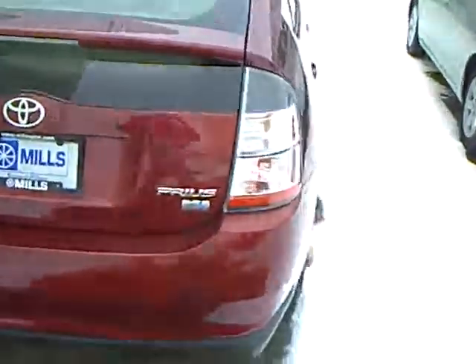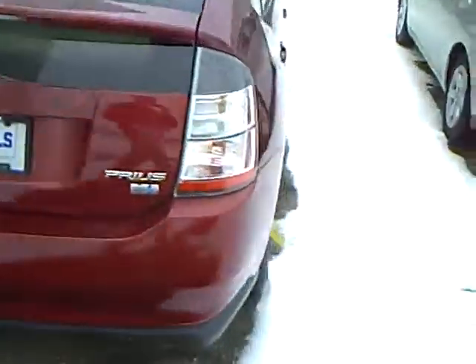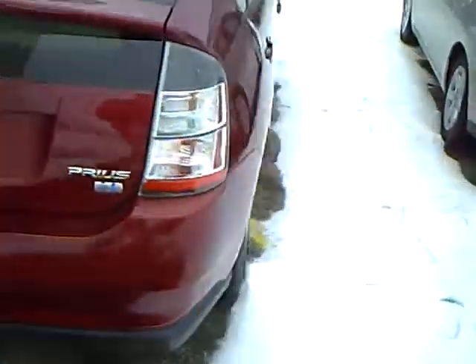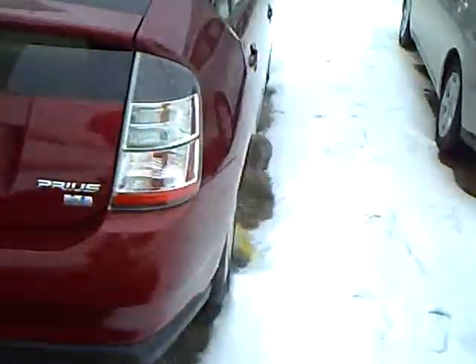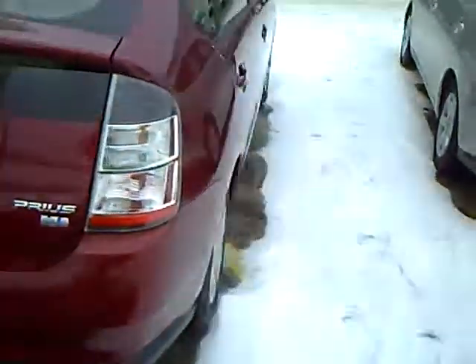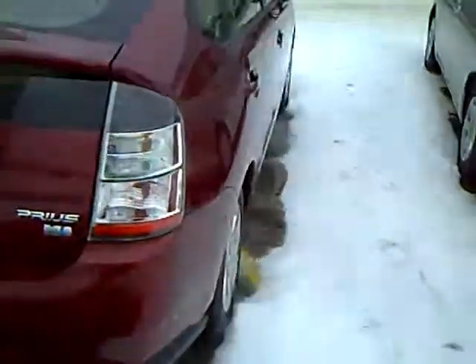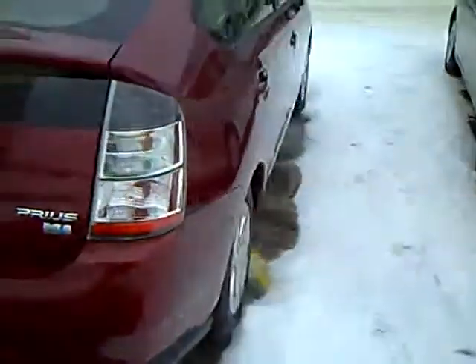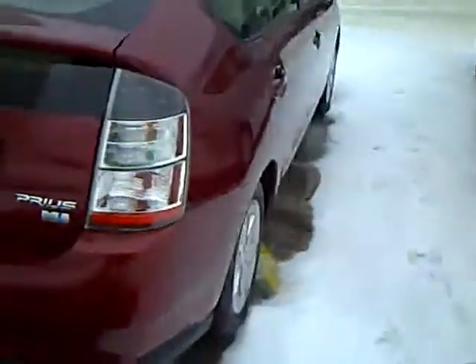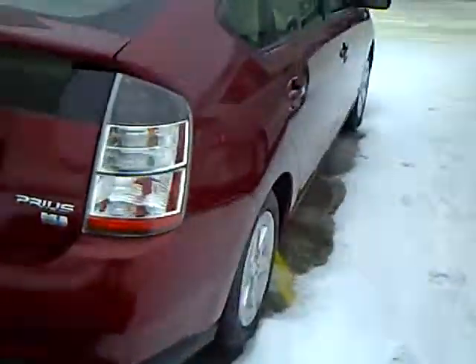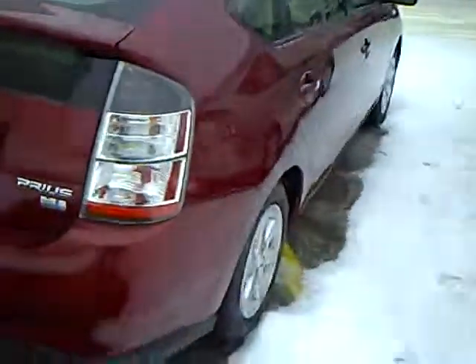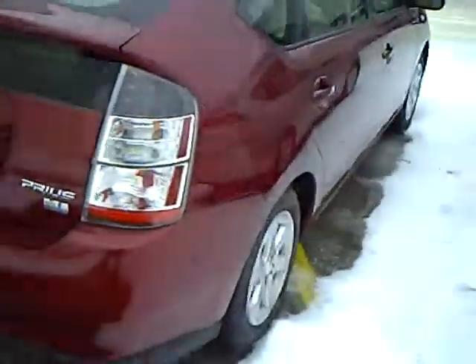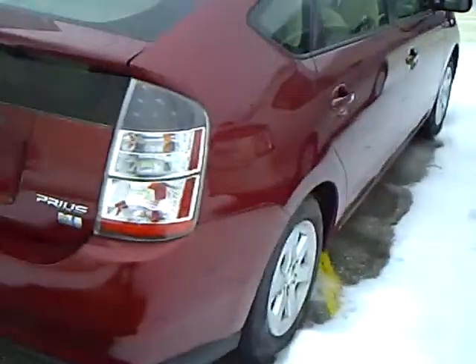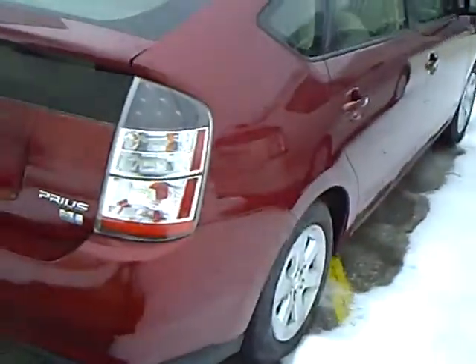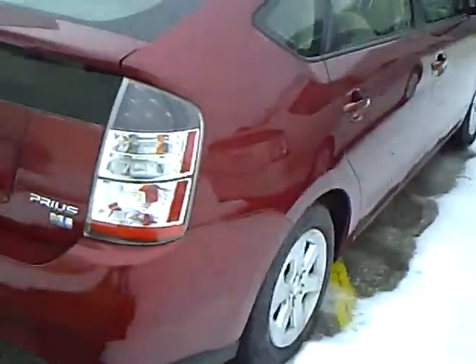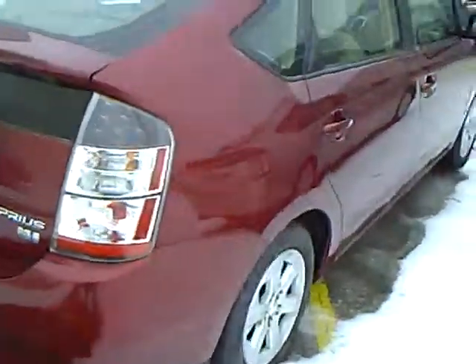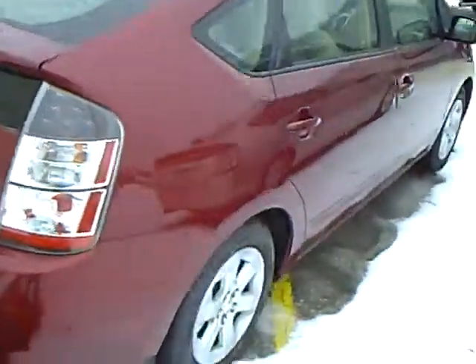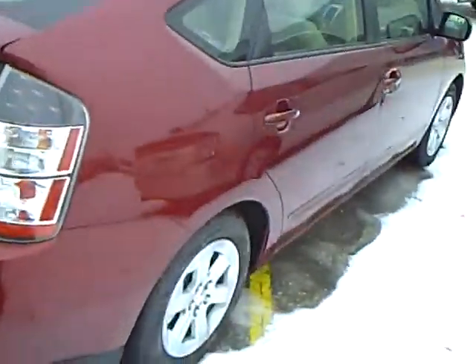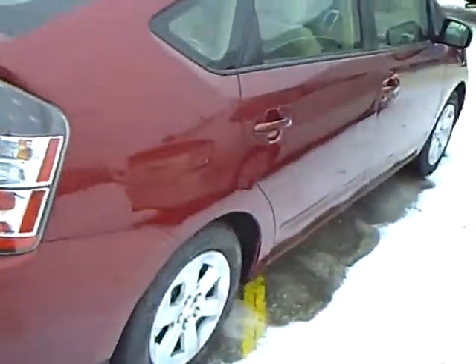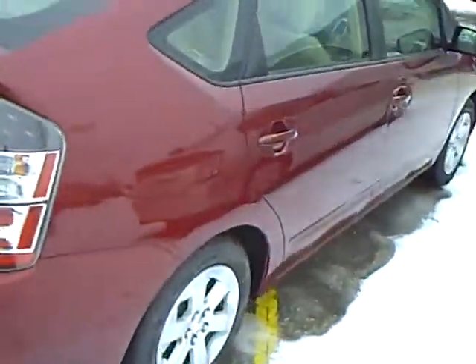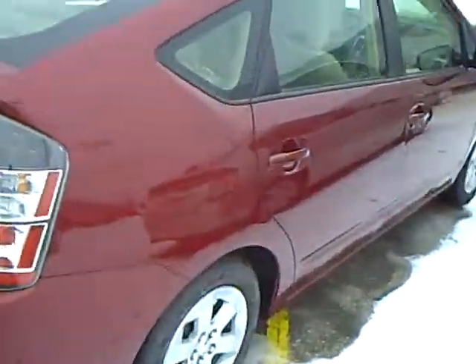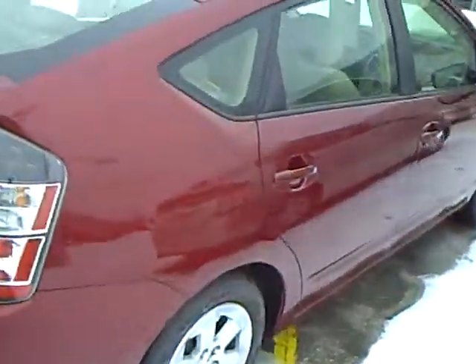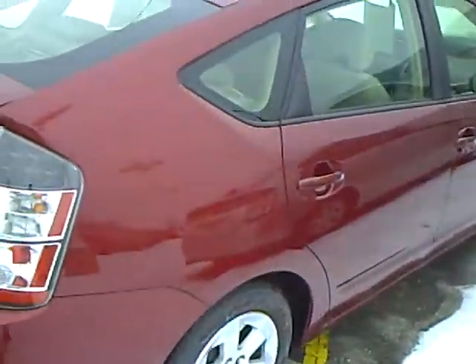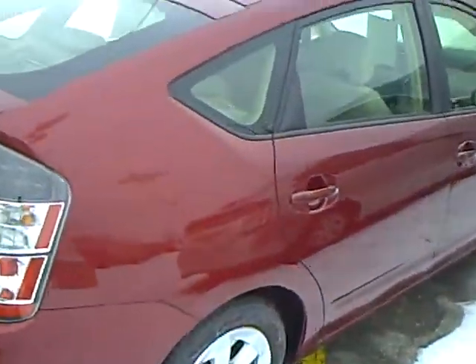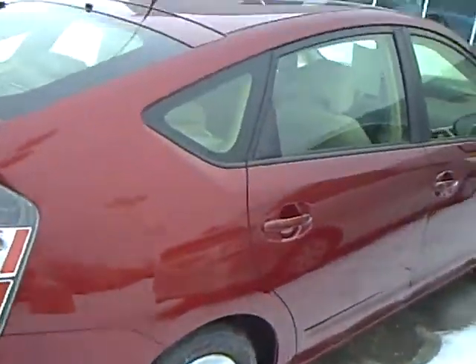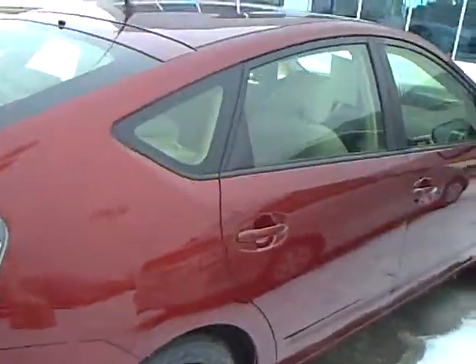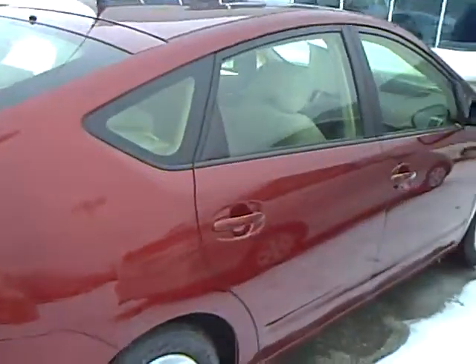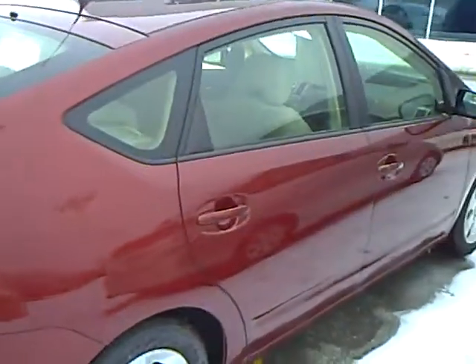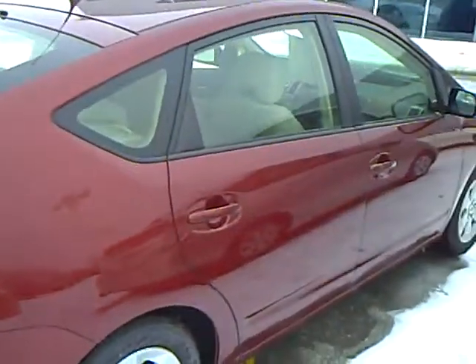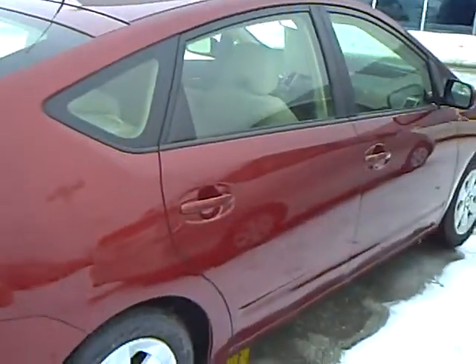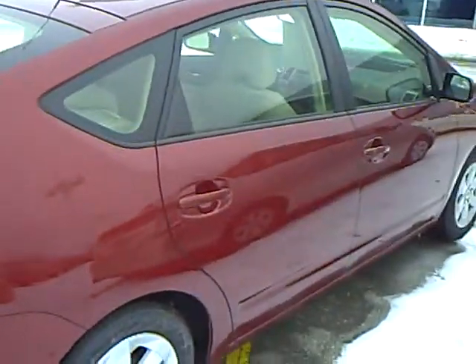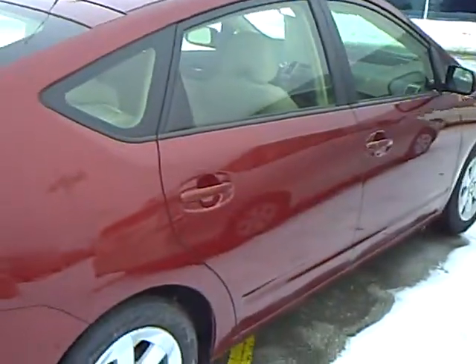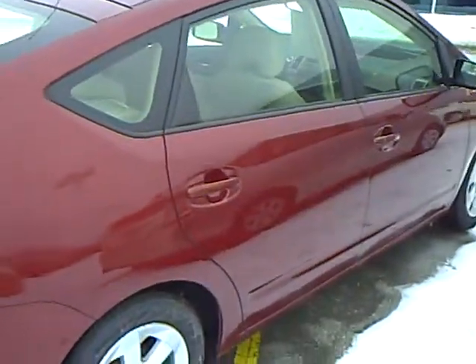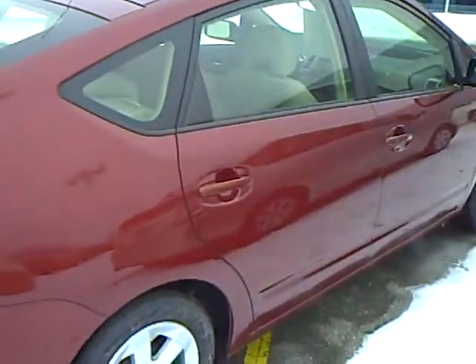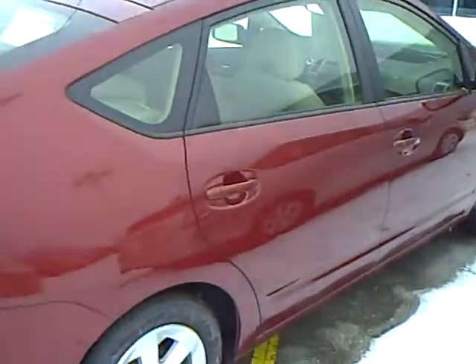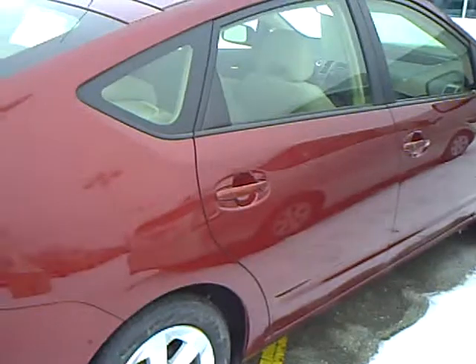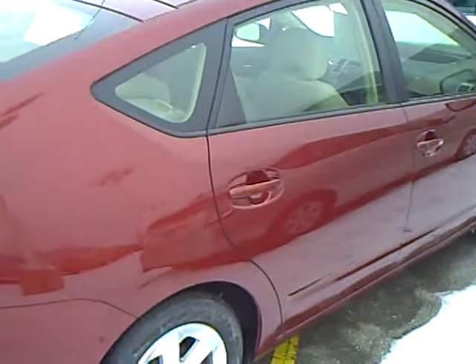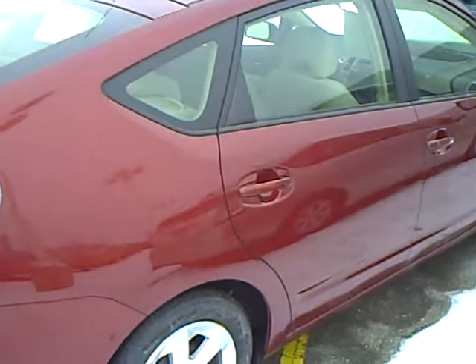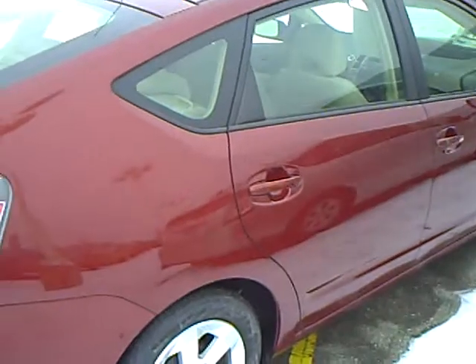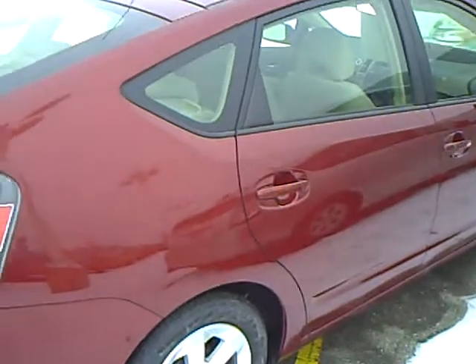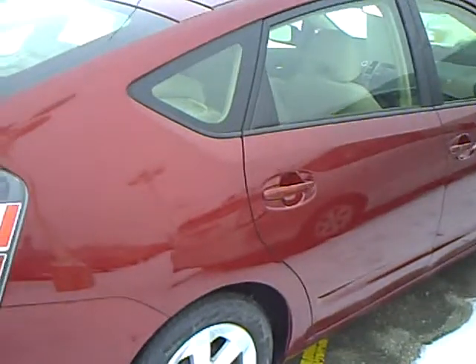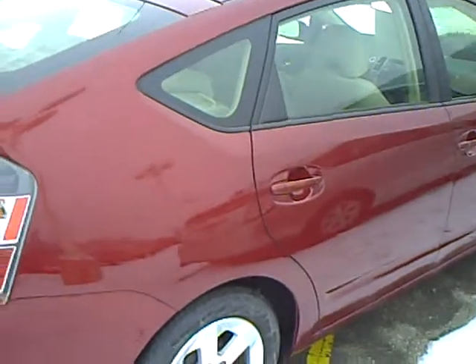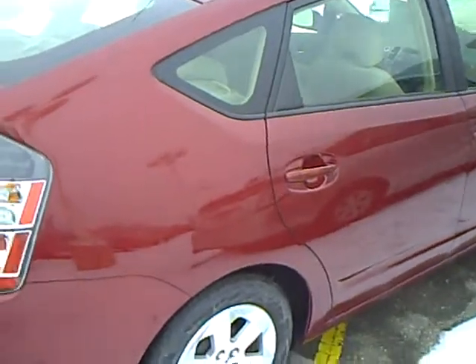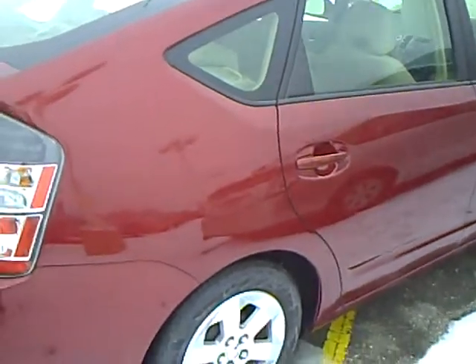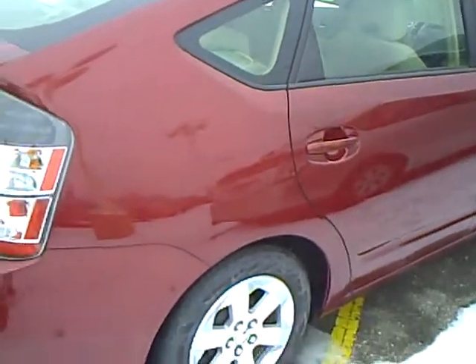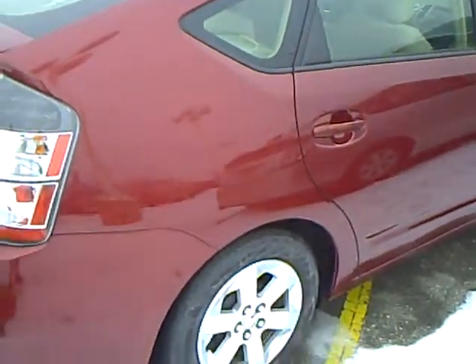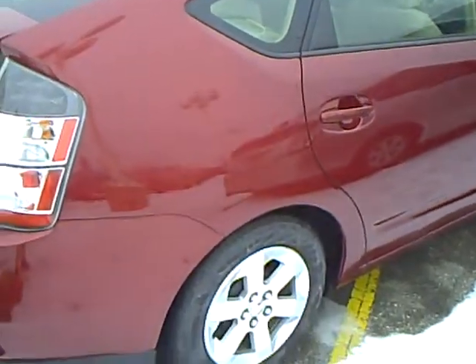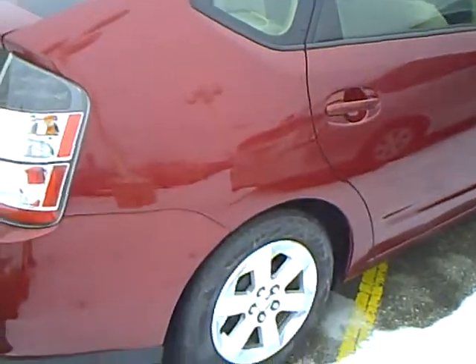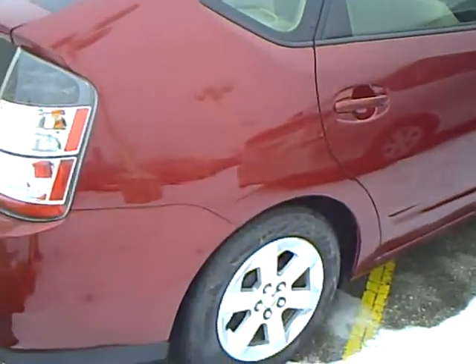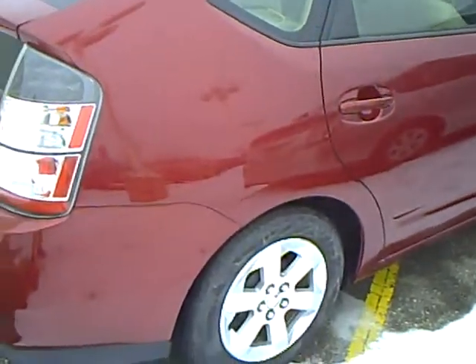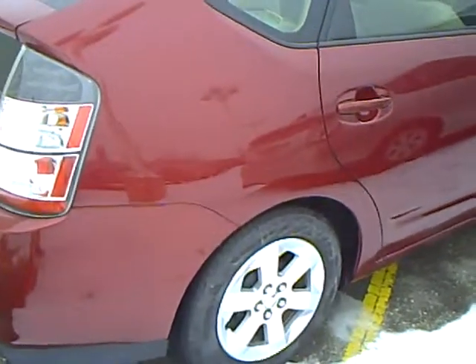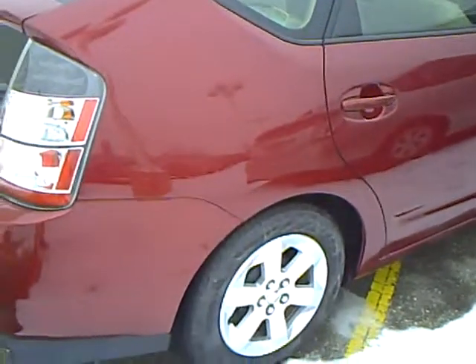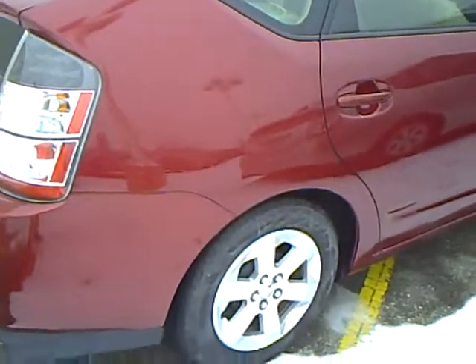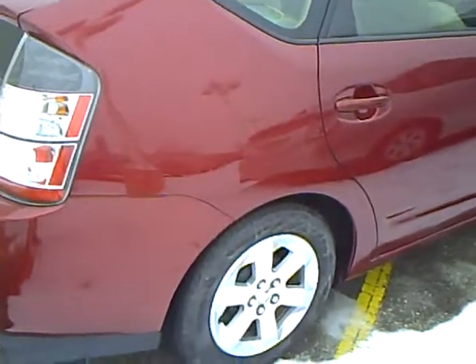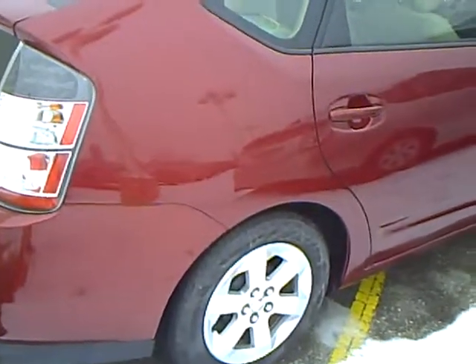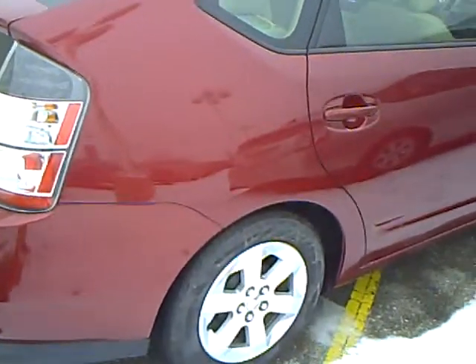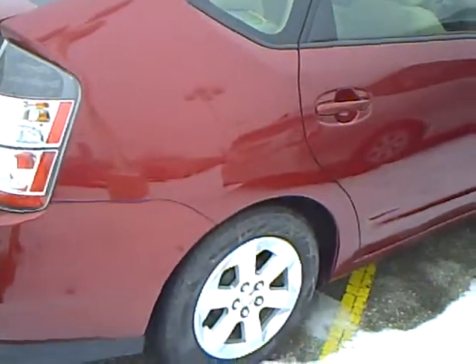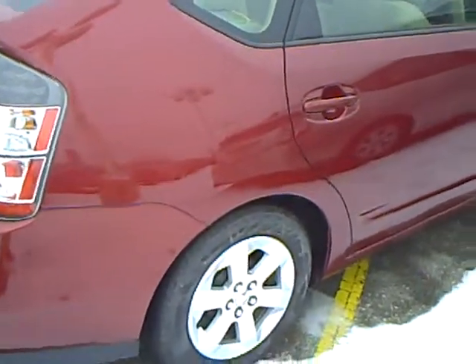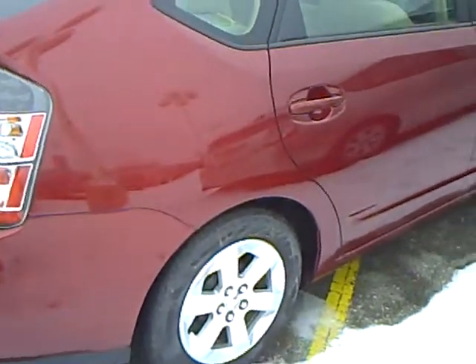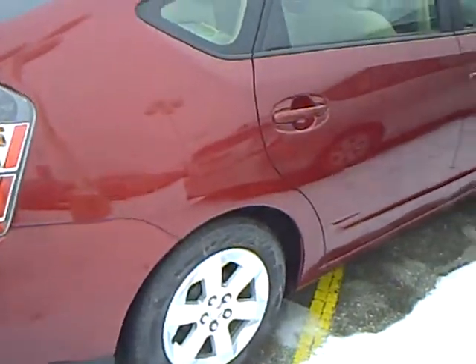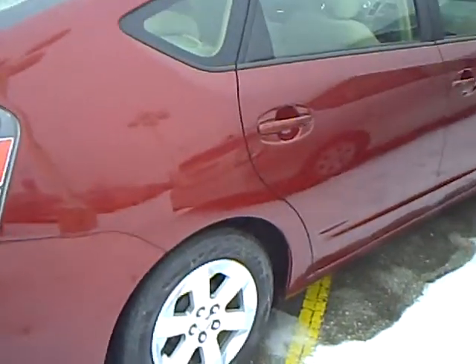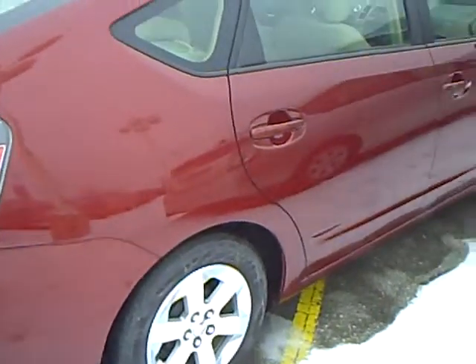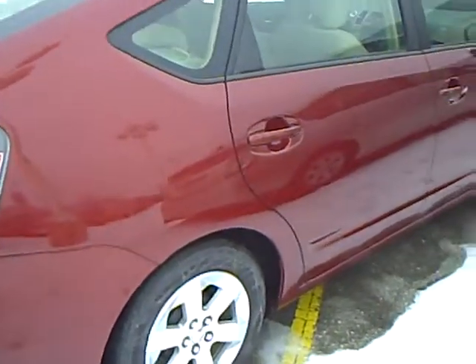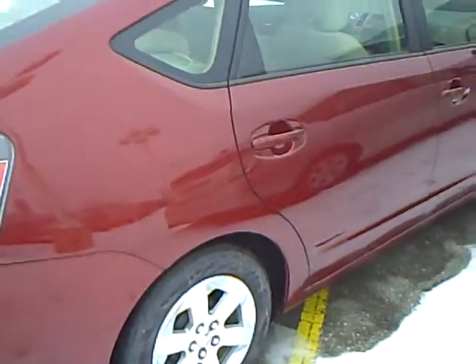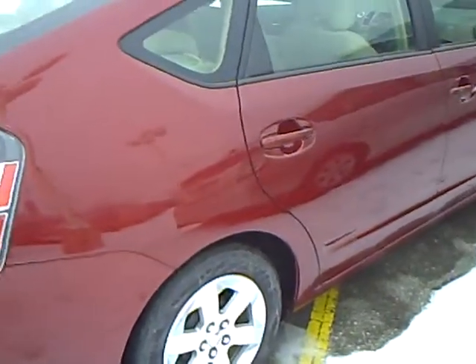Looking at the vehicle, all right — some blemishes but still got a nice shine to the tires and a nice shine to the body.